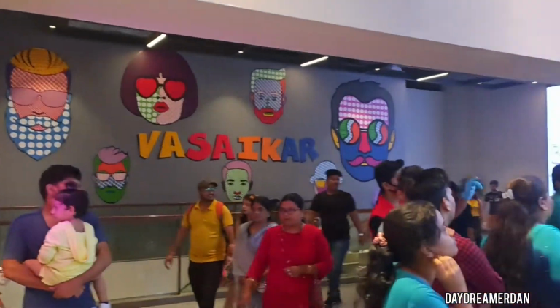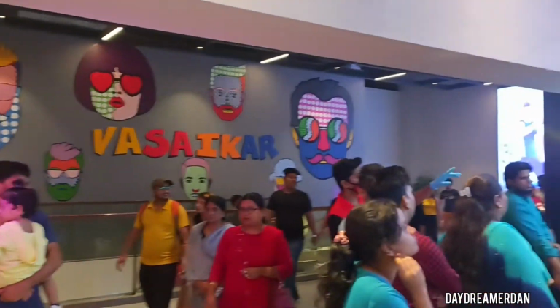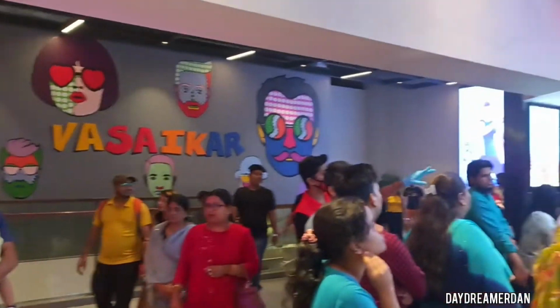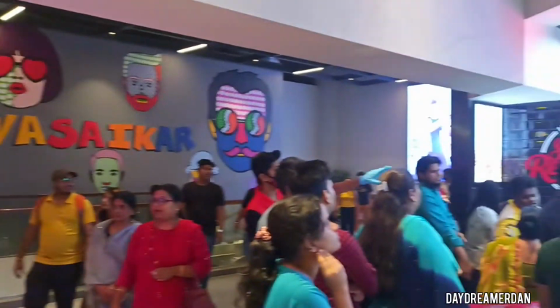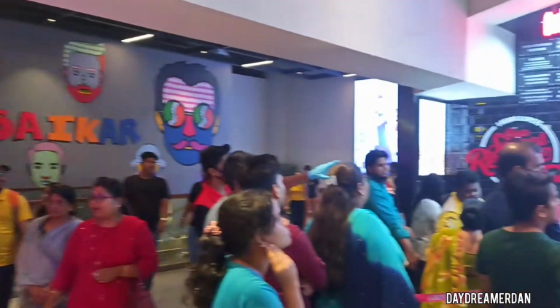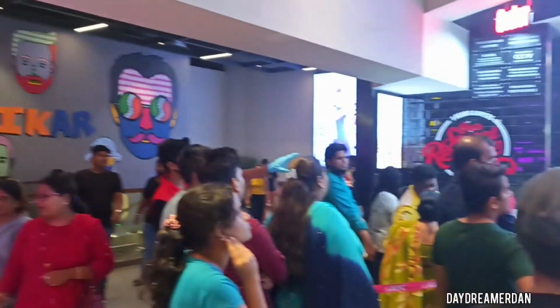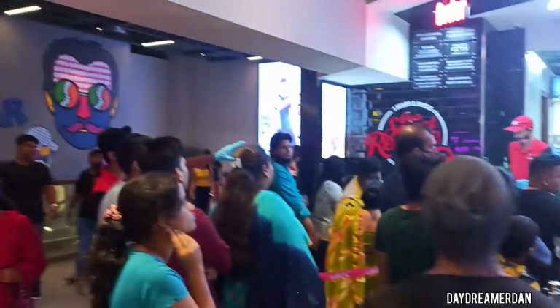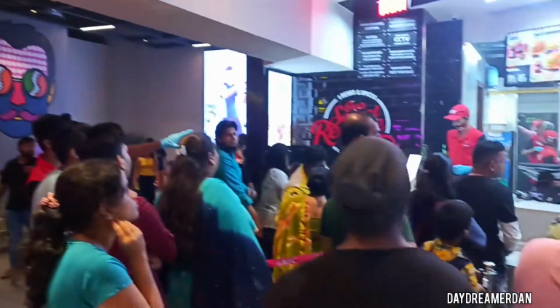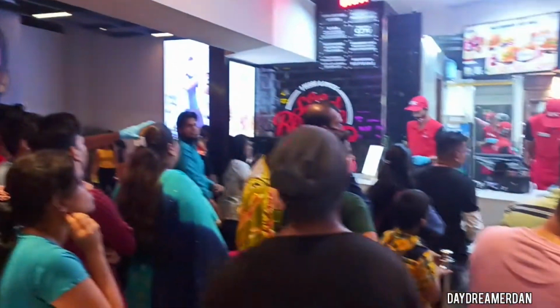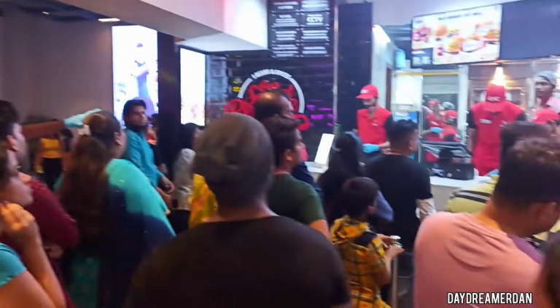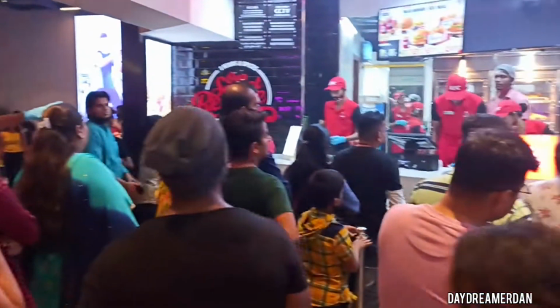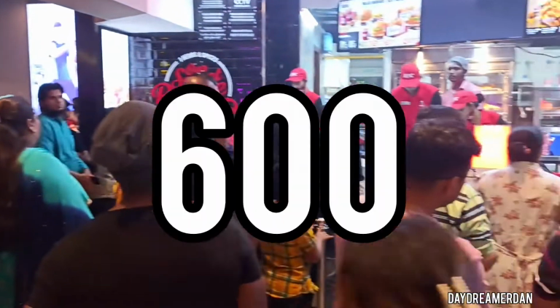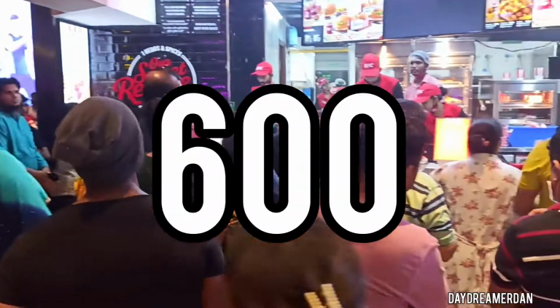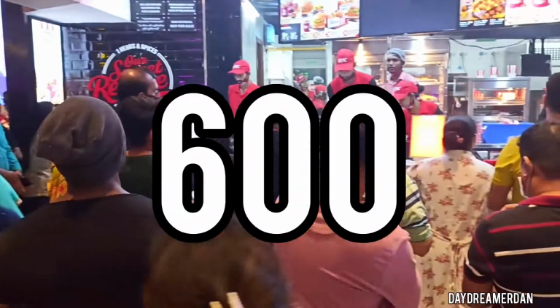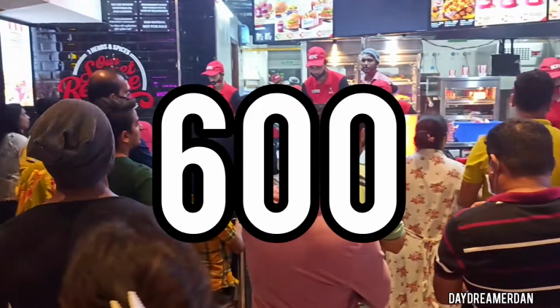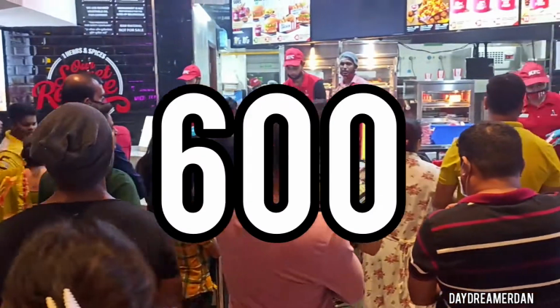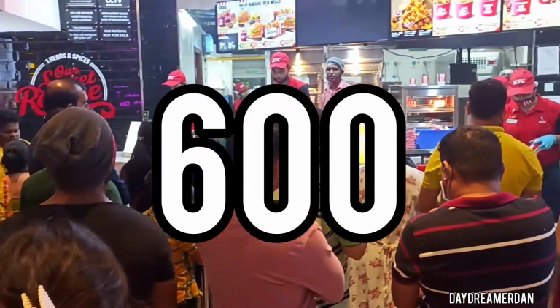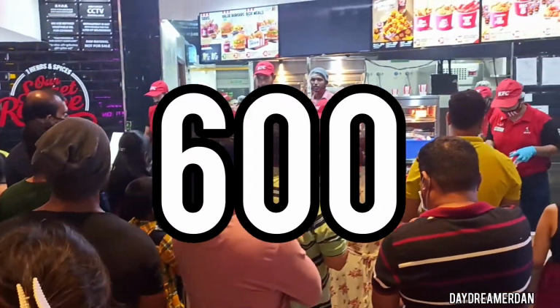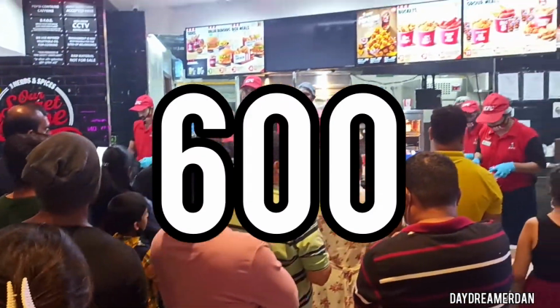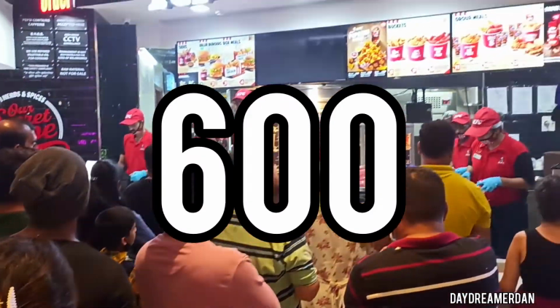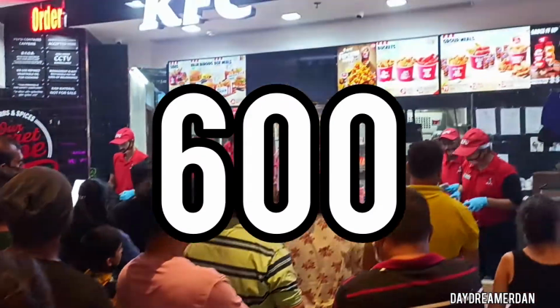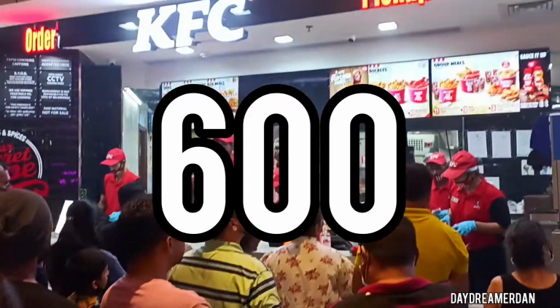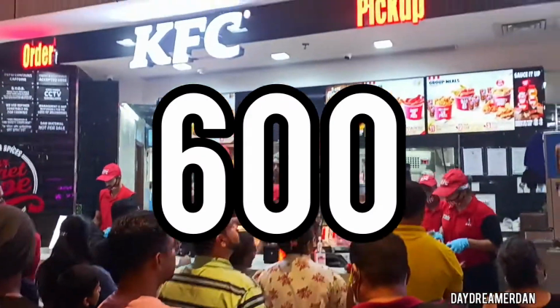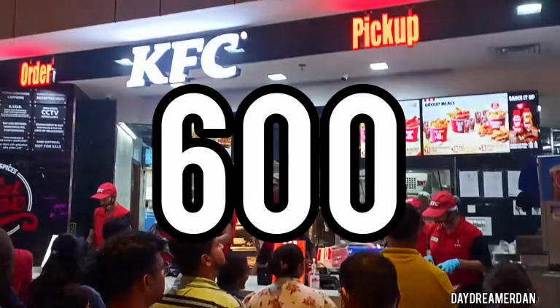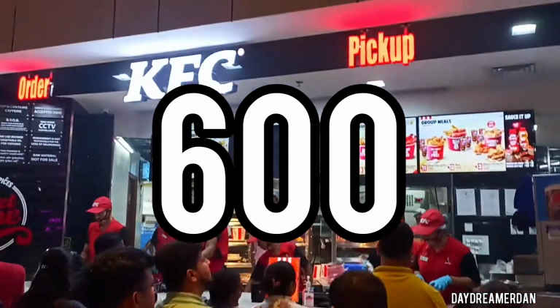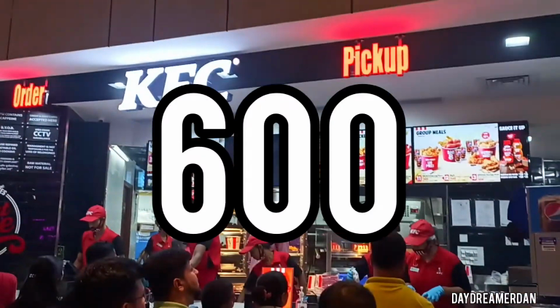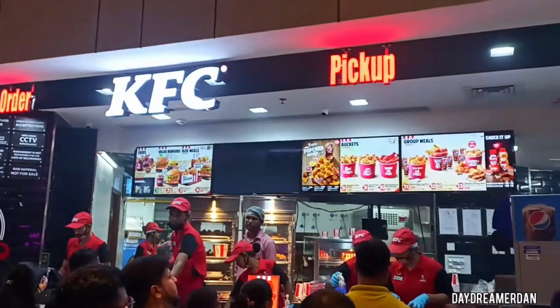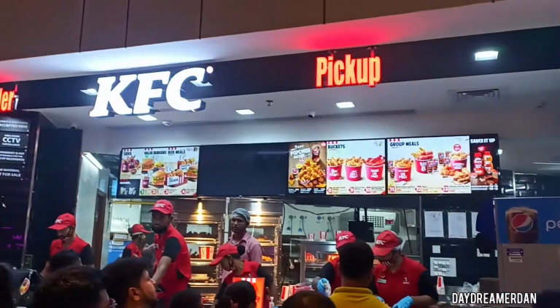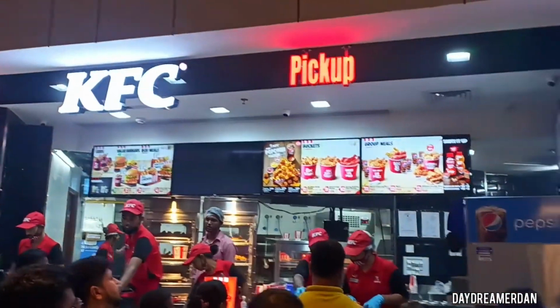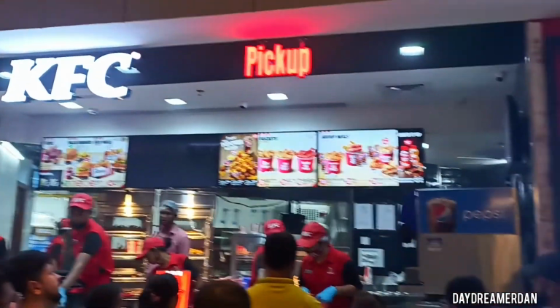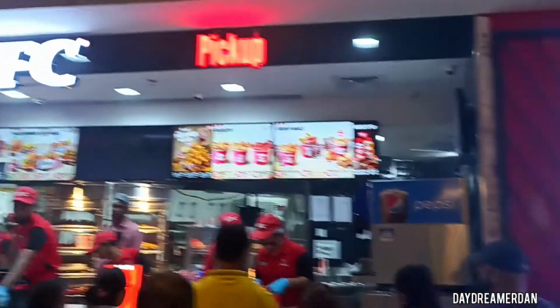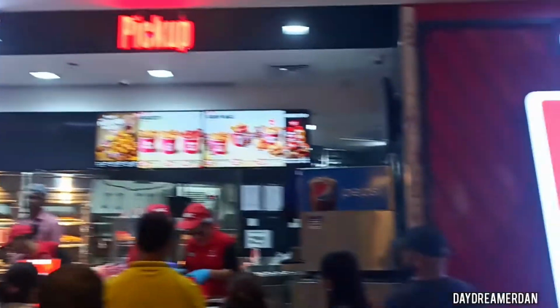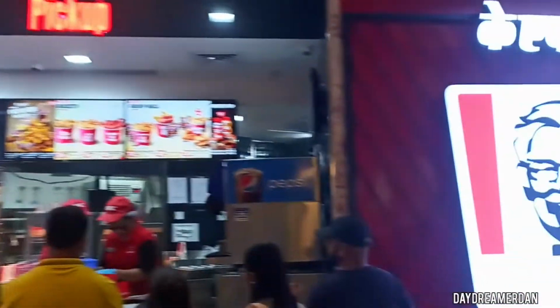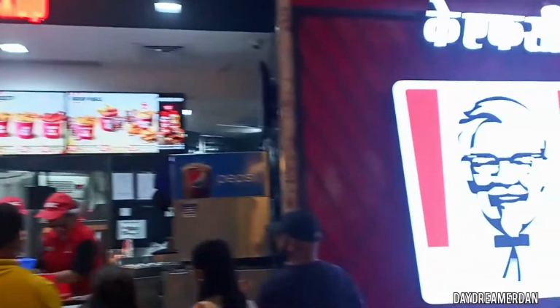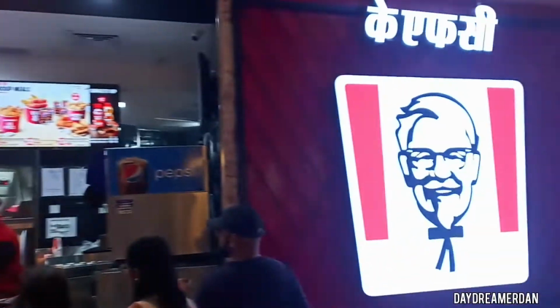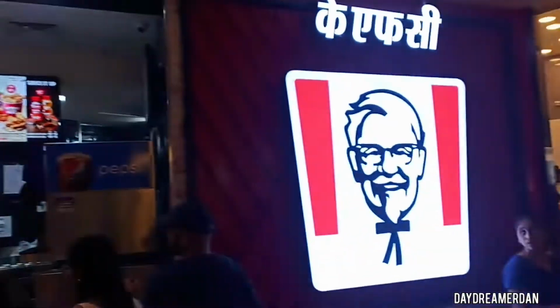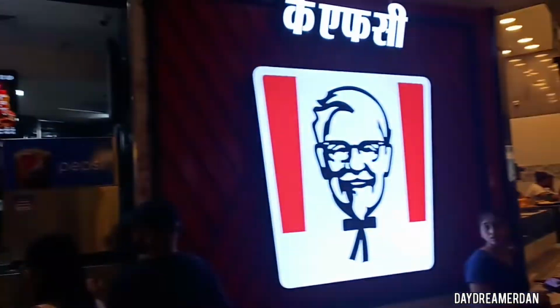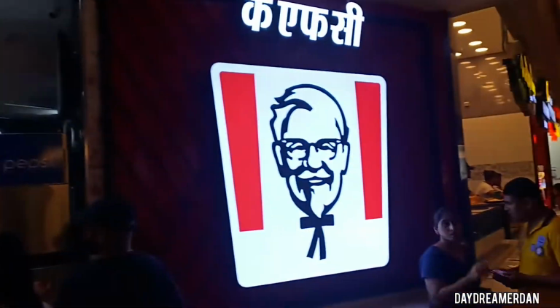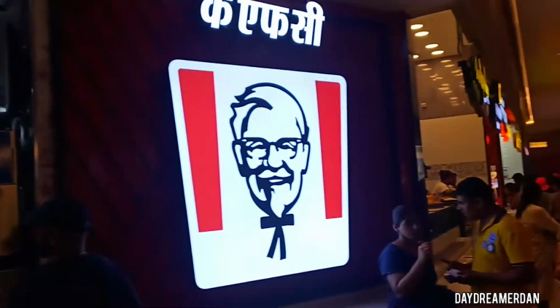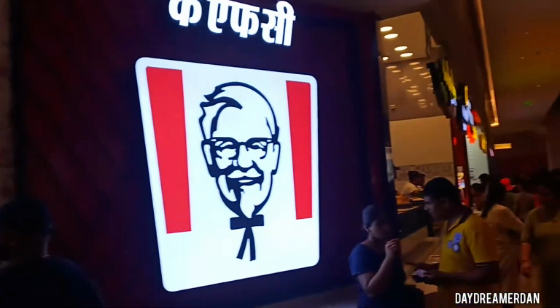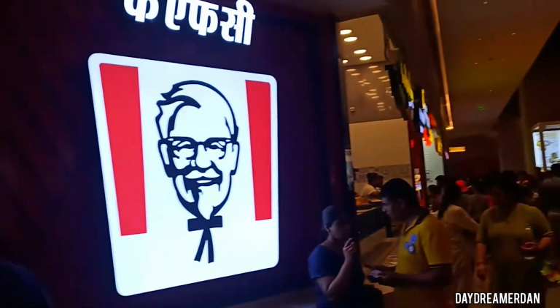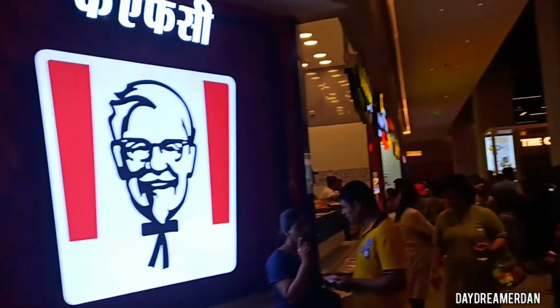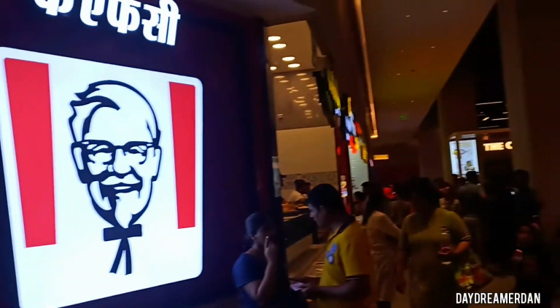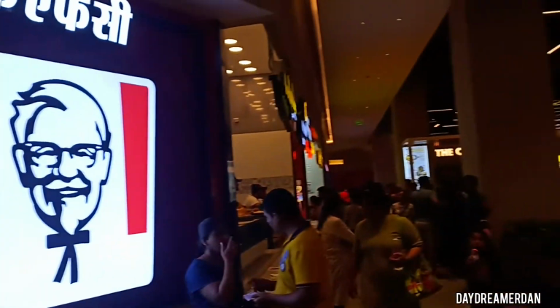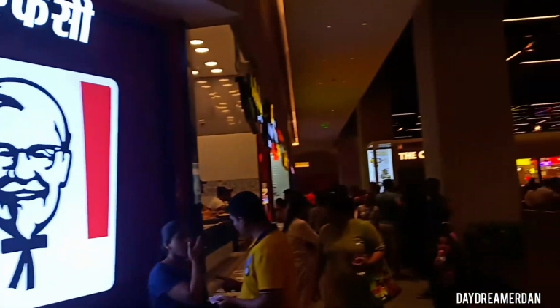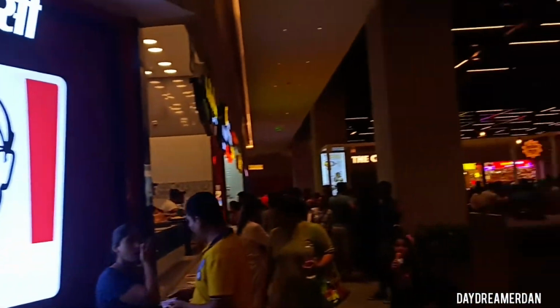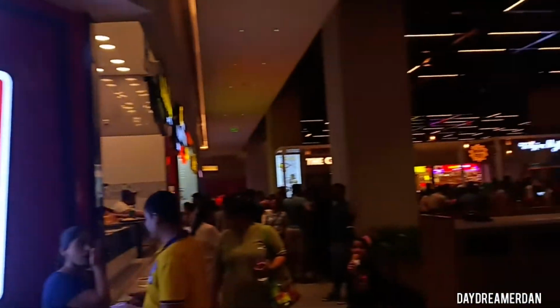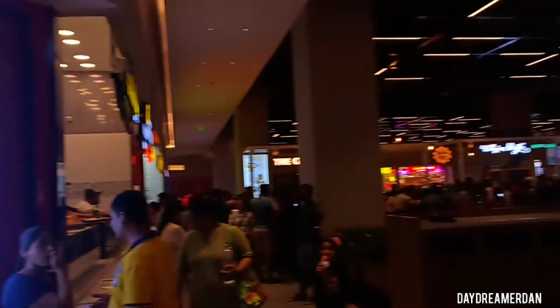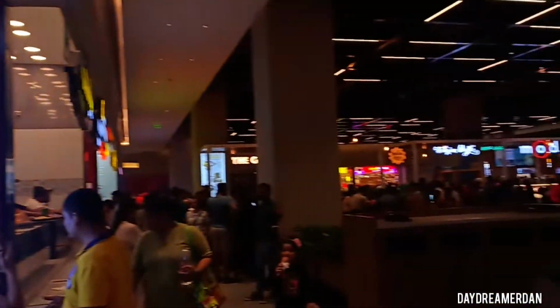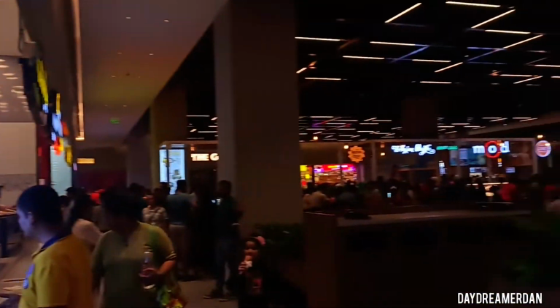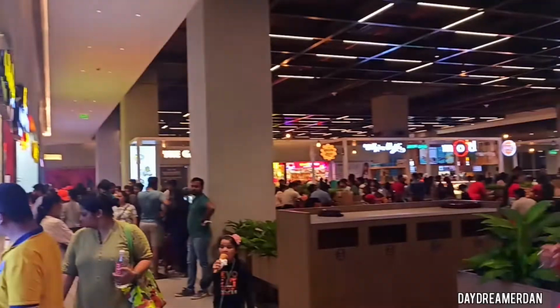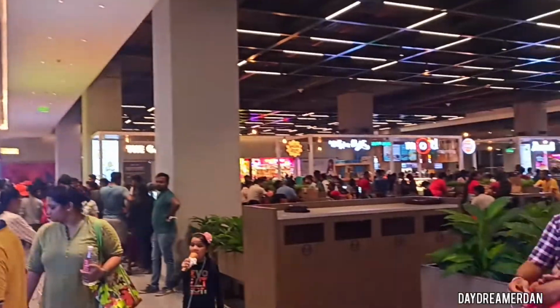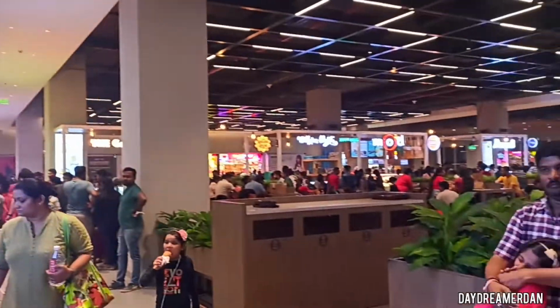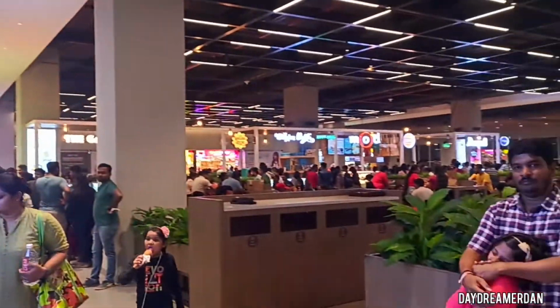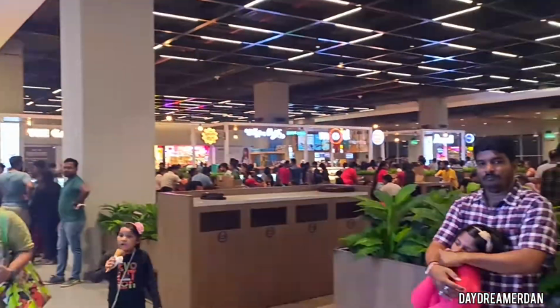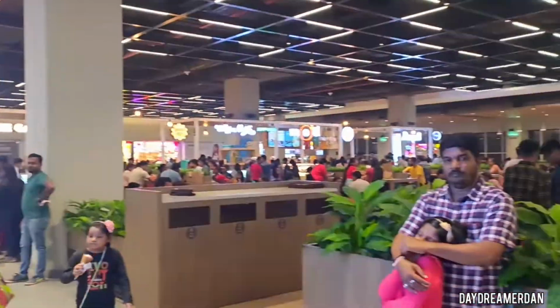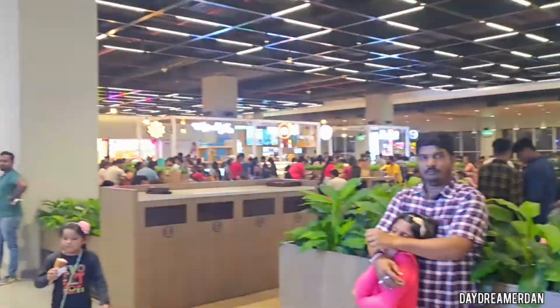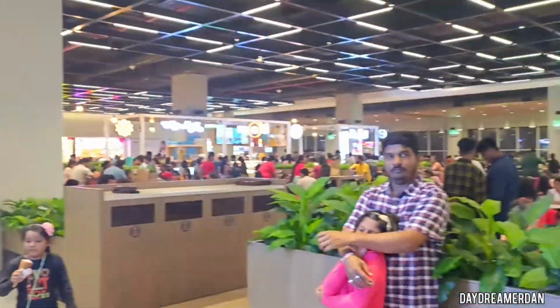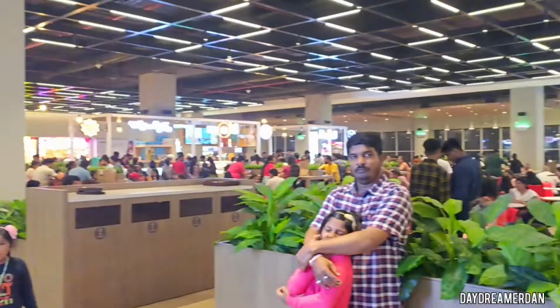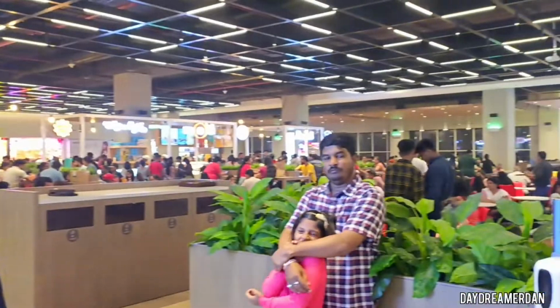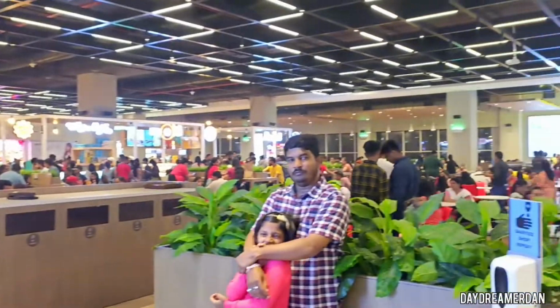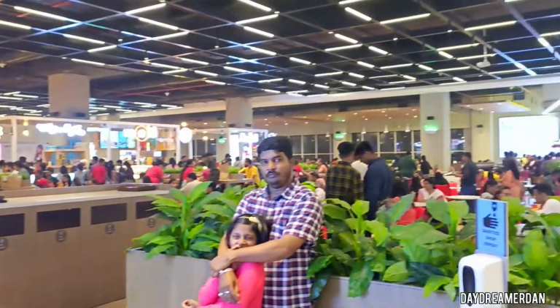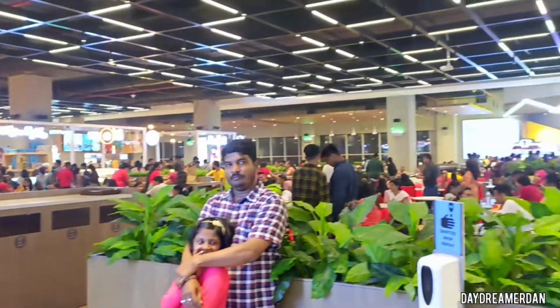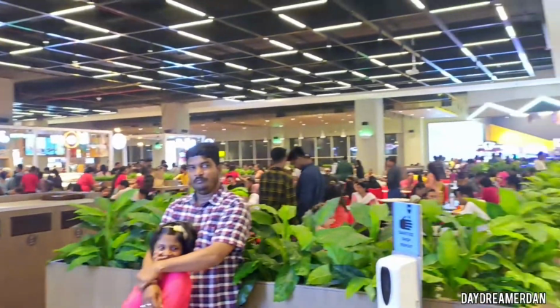With your support, we have crossed 600 subscribers as of right now. Tell me what you would like to see and I can make that happen. Bye for now!